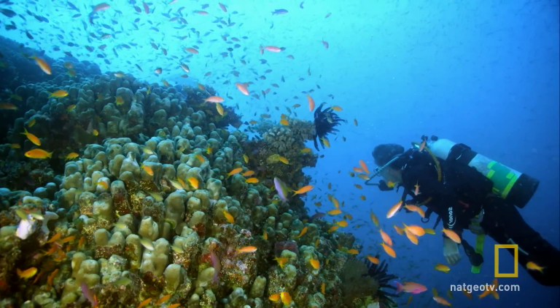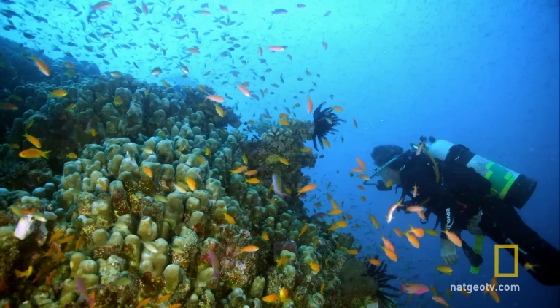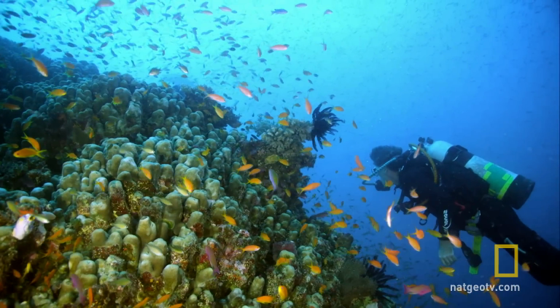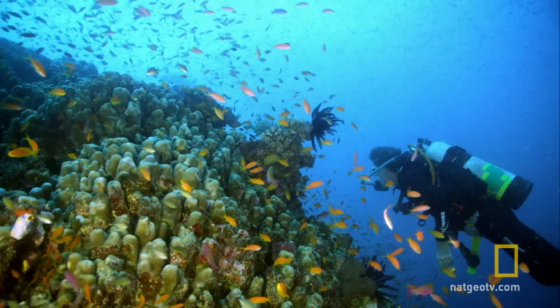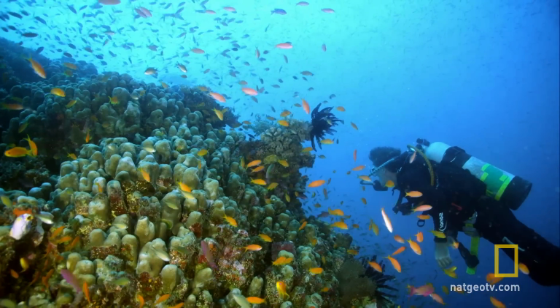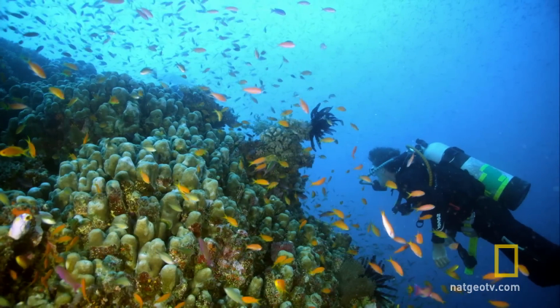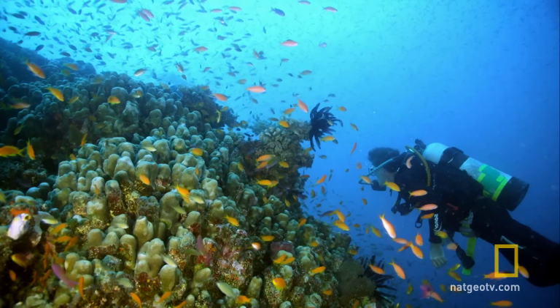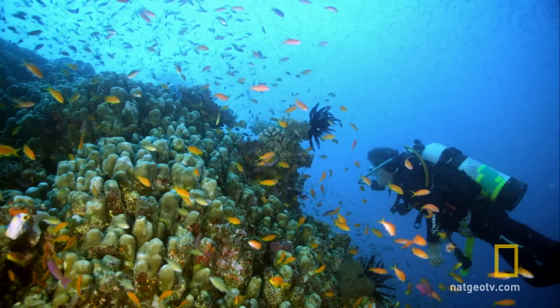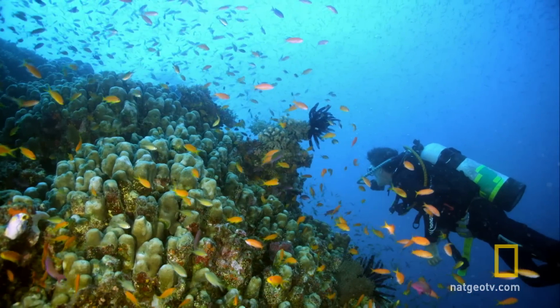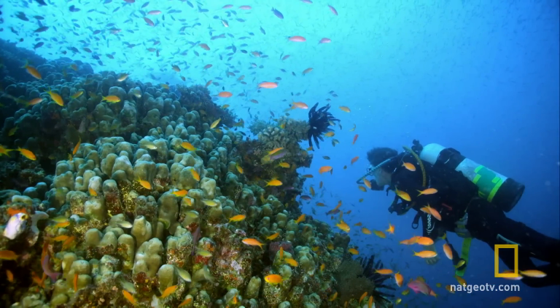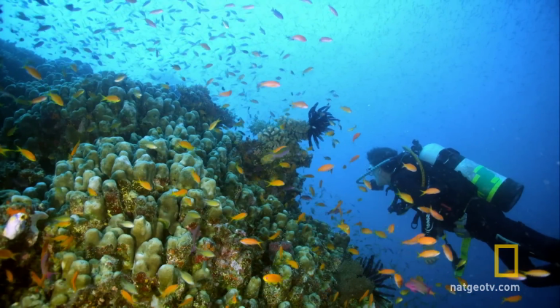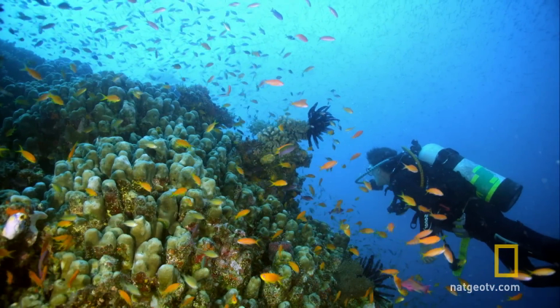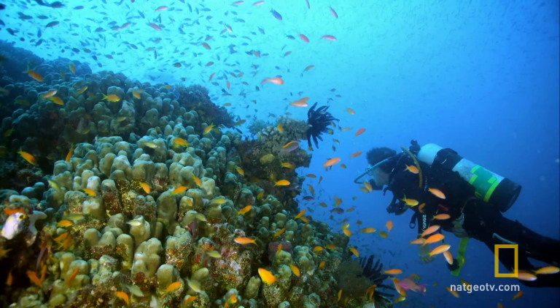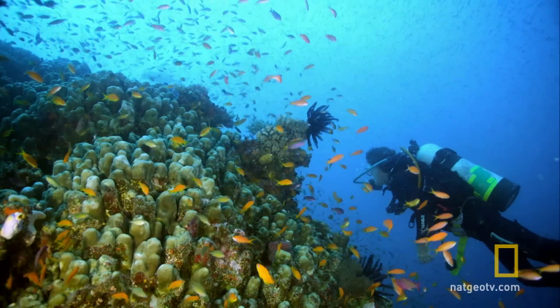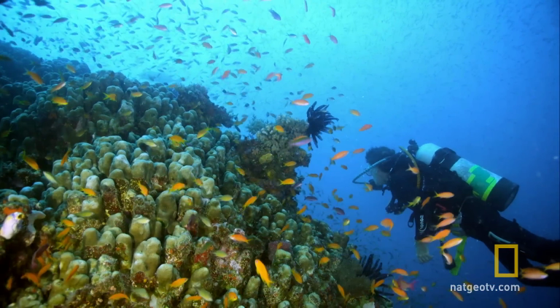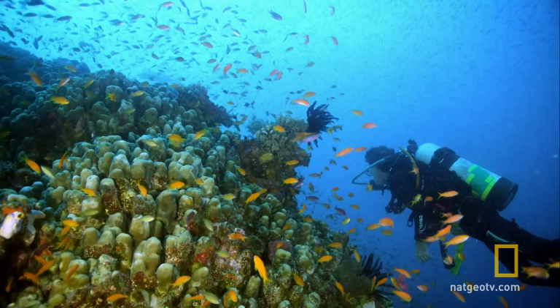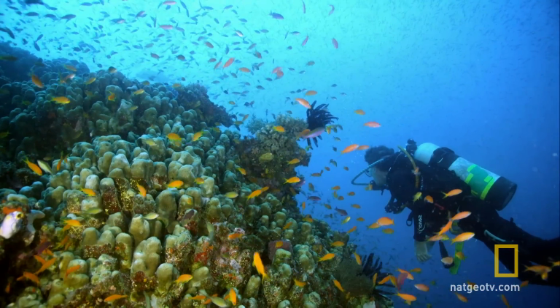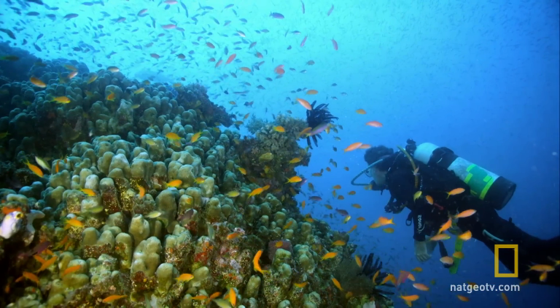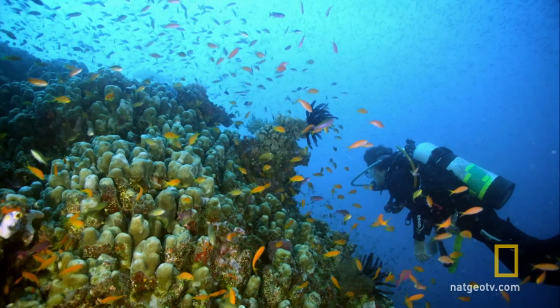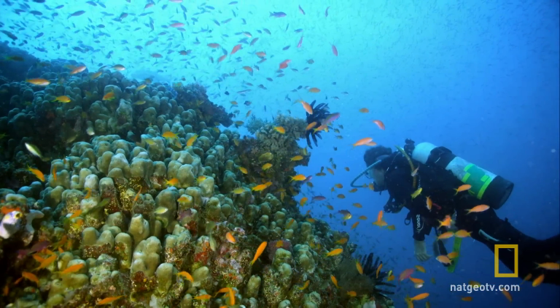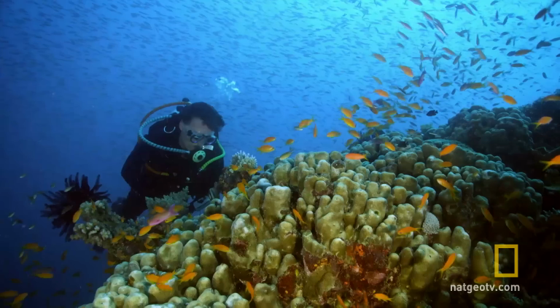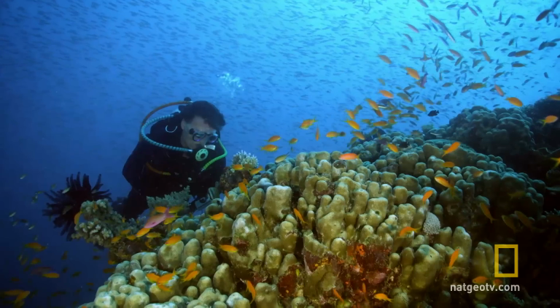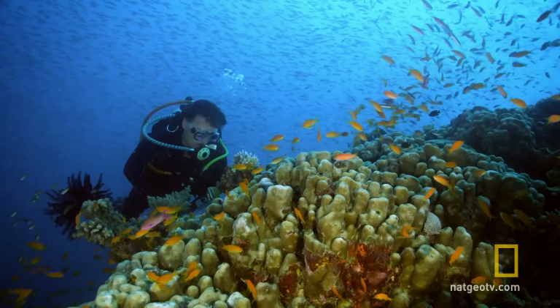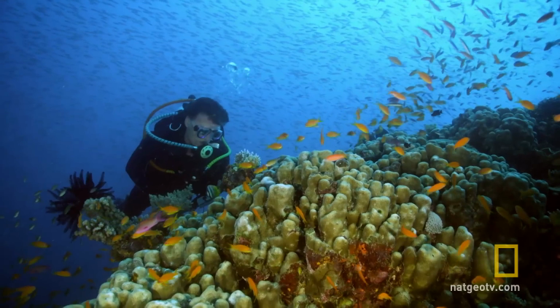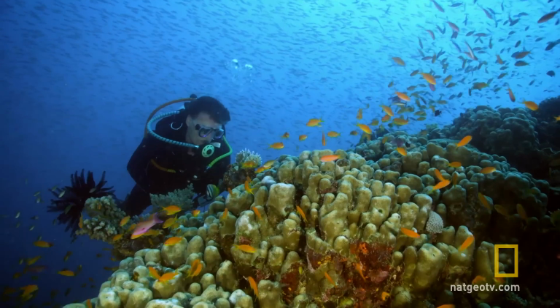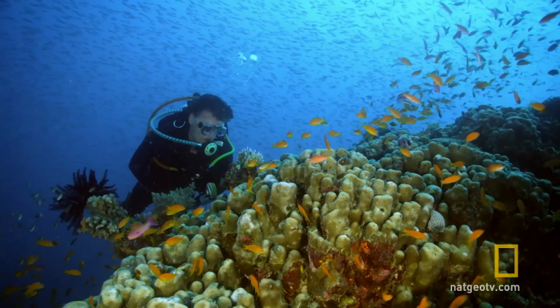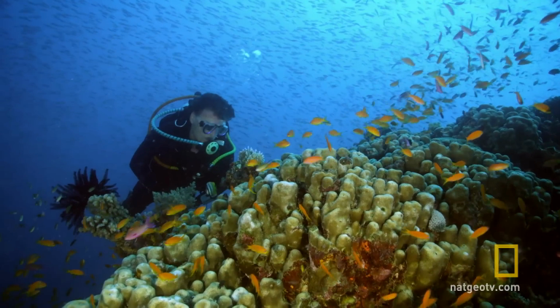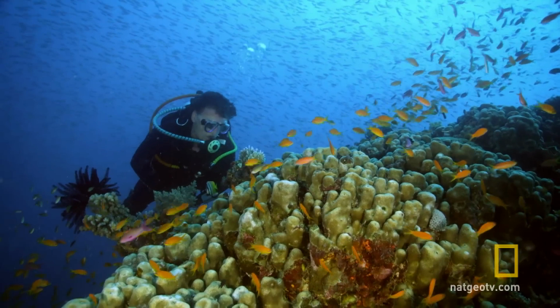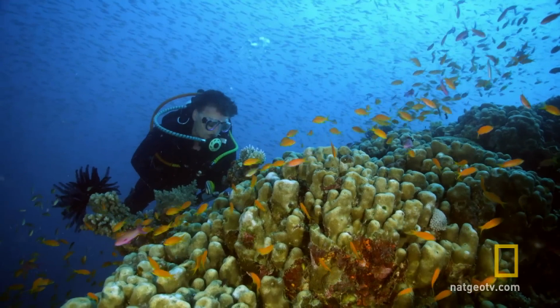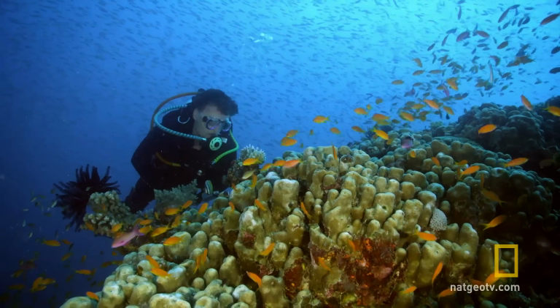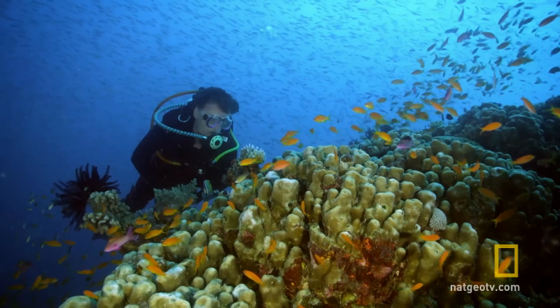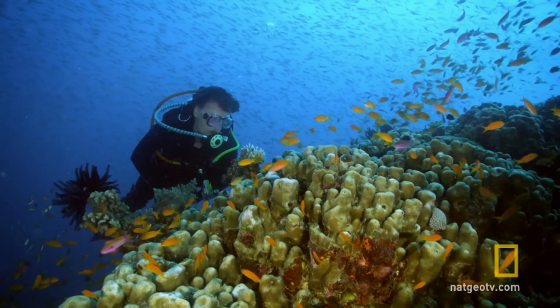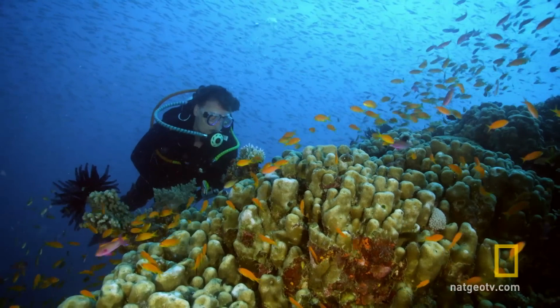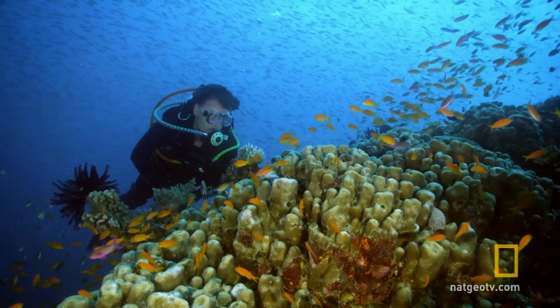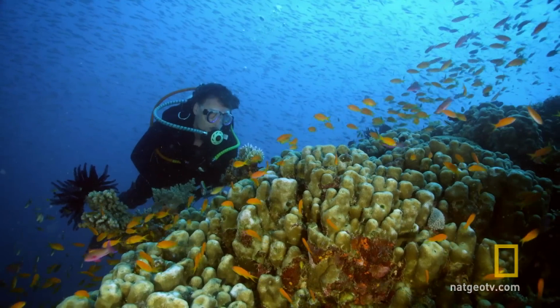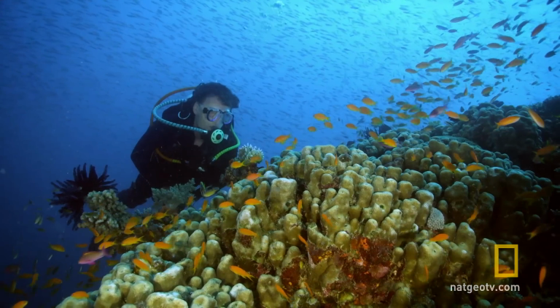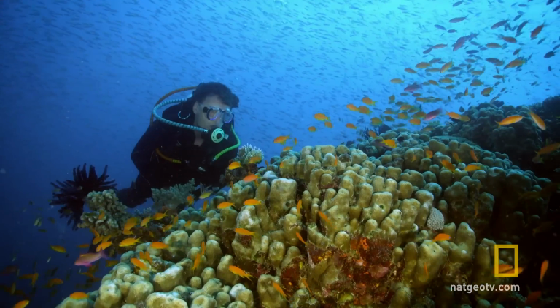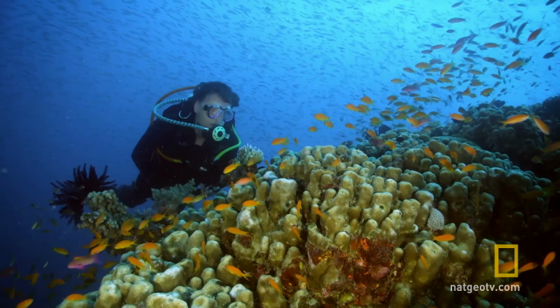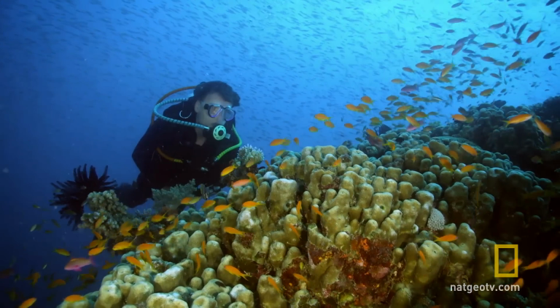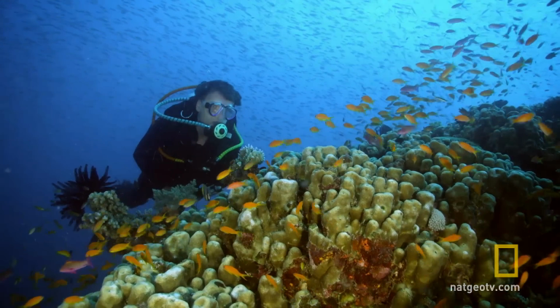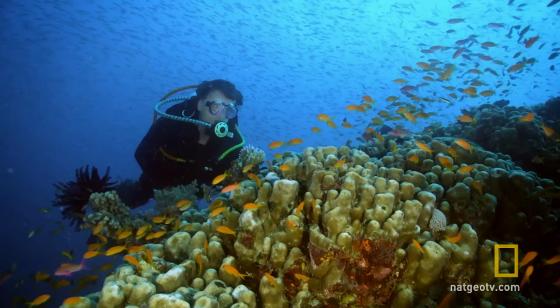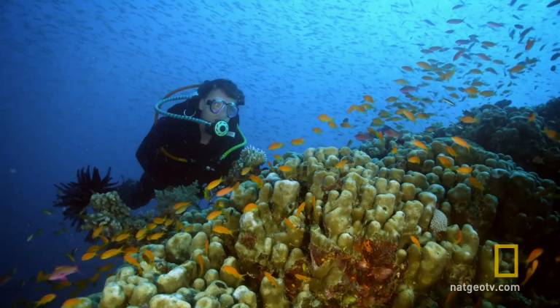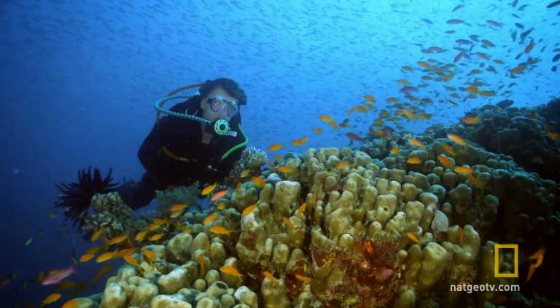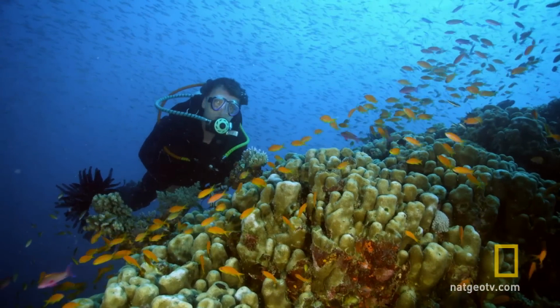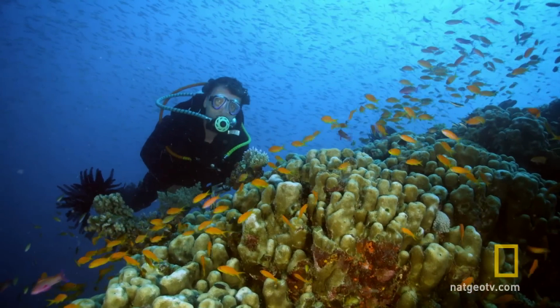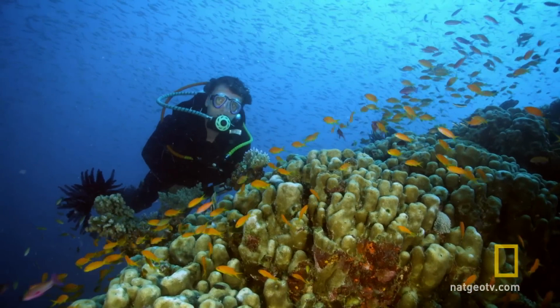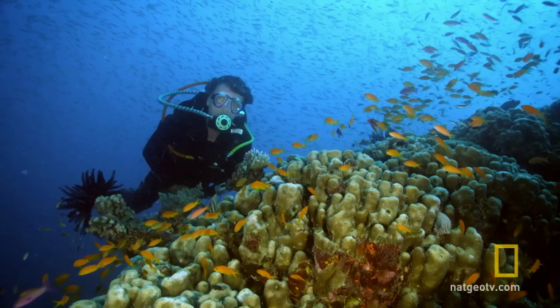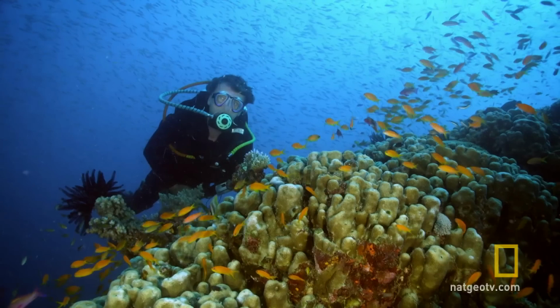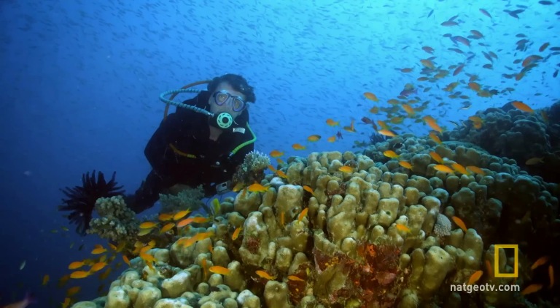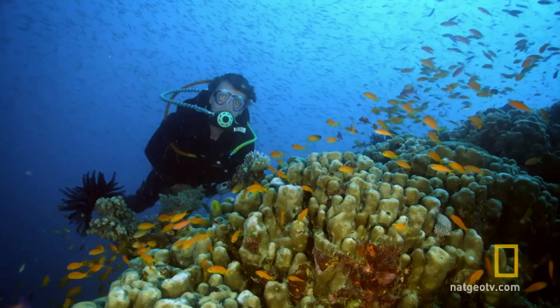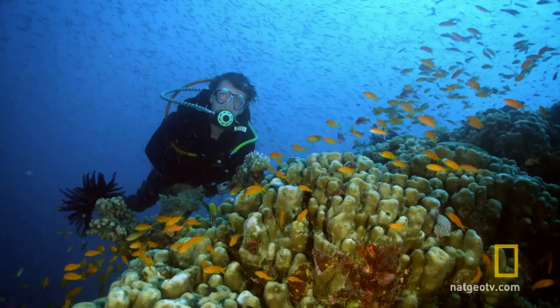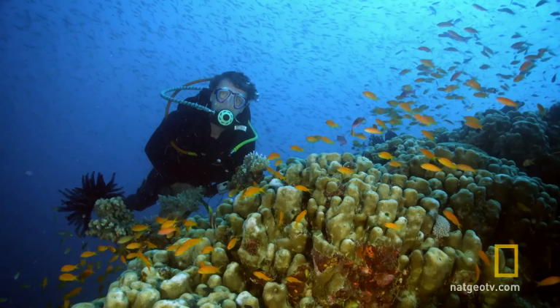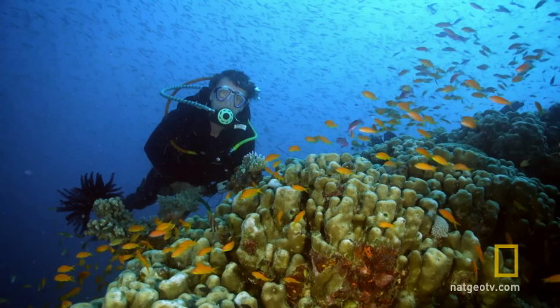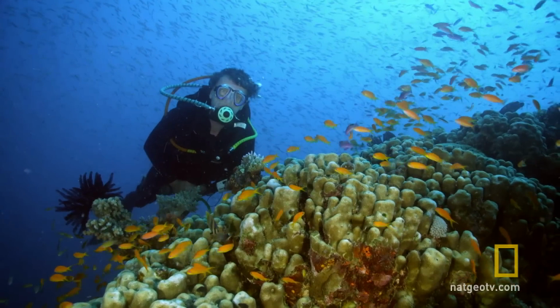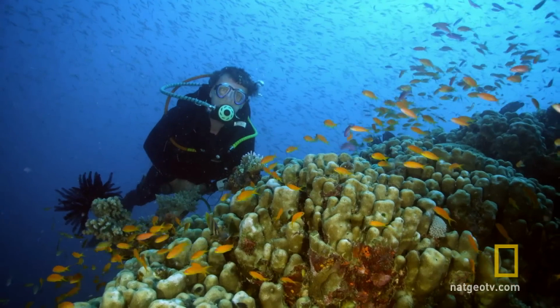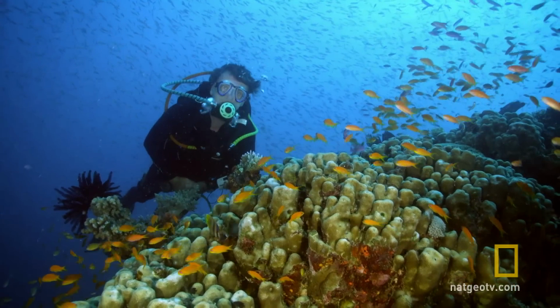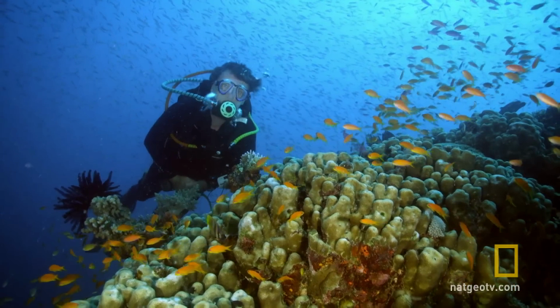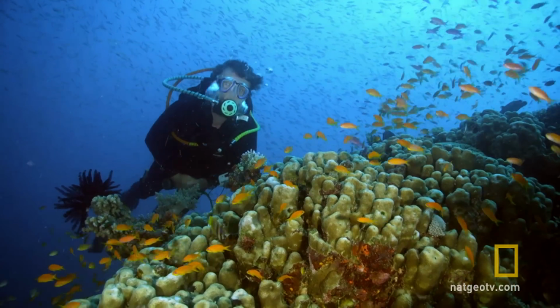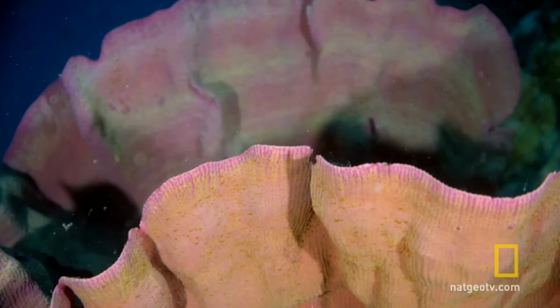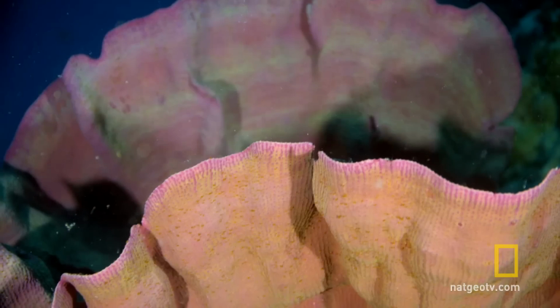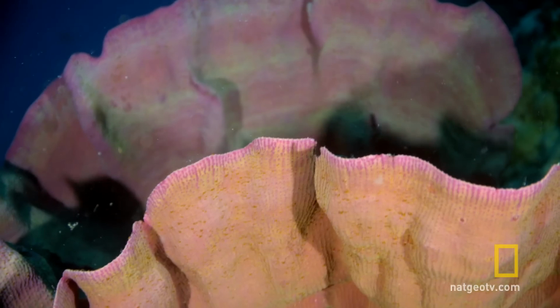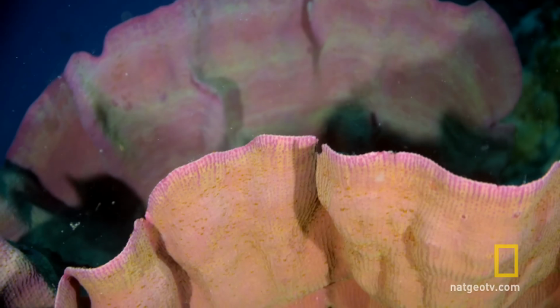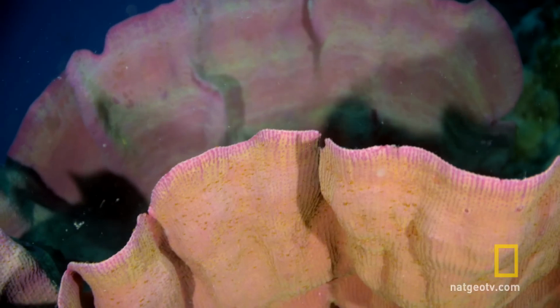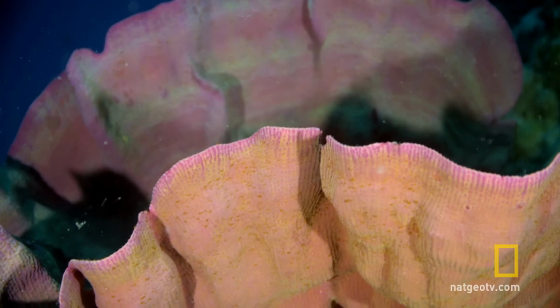The coral skeletons create the reef structure, but a myriad of other creatures then collaborate to maintain a healthy reef.